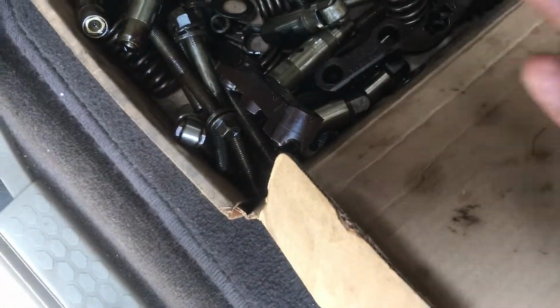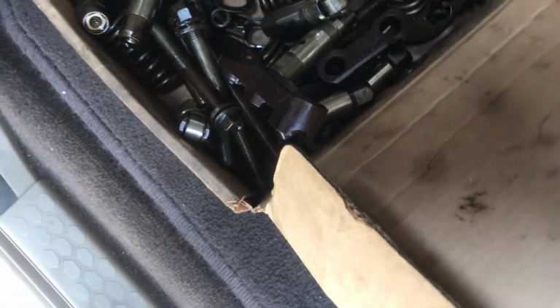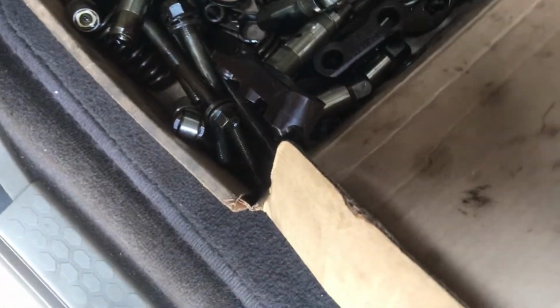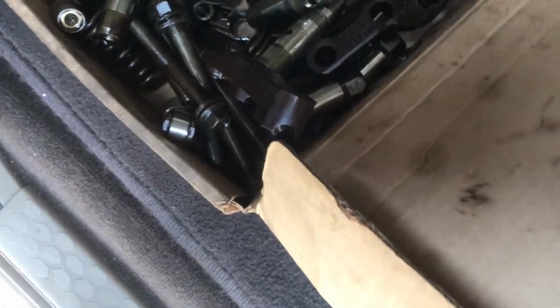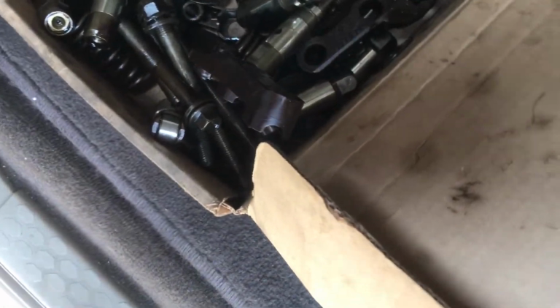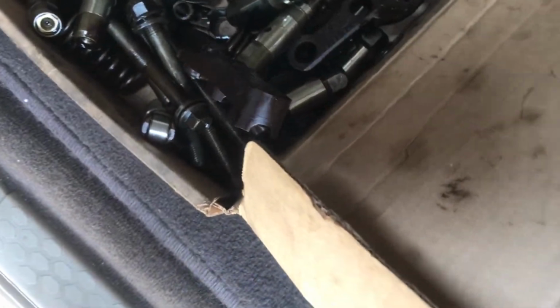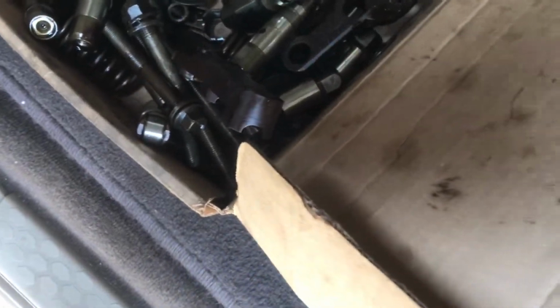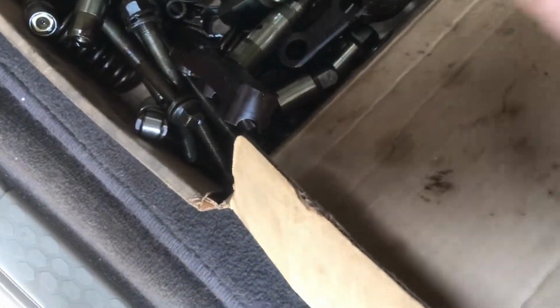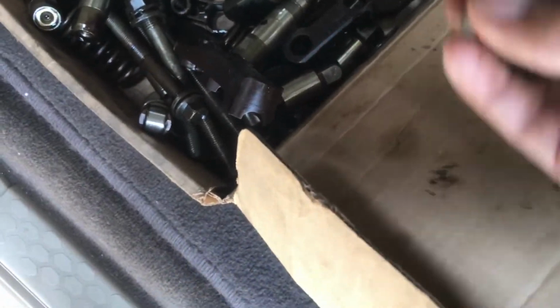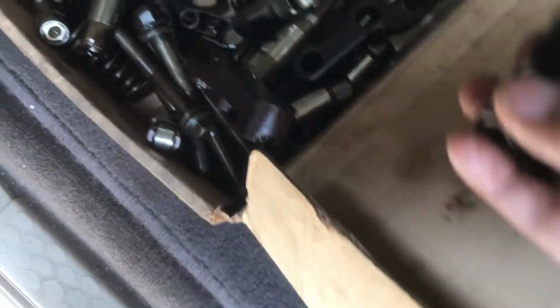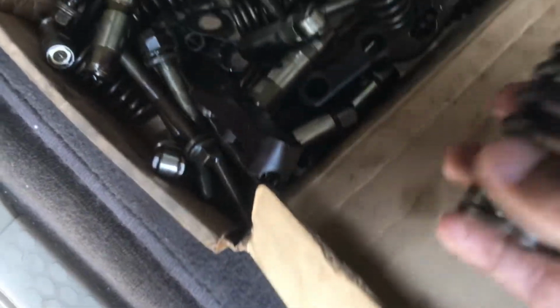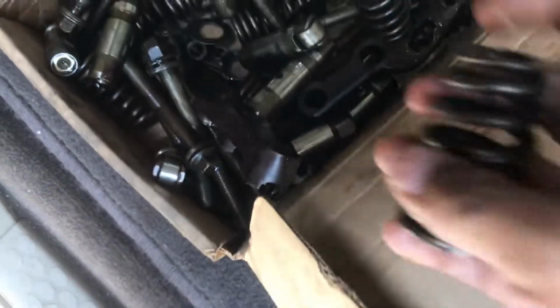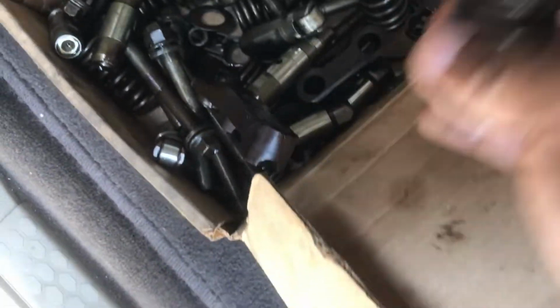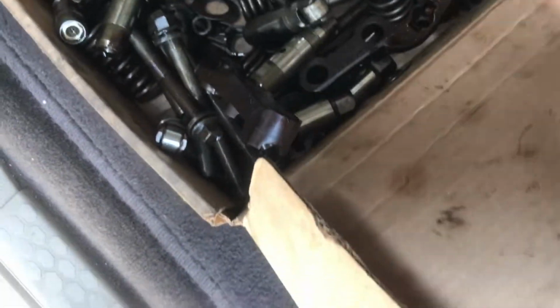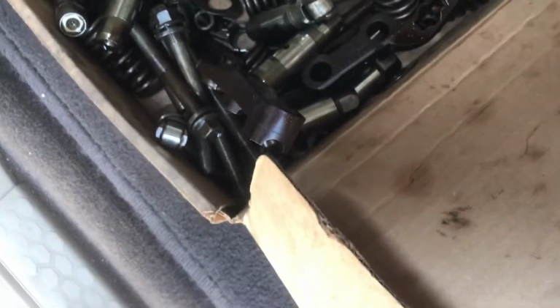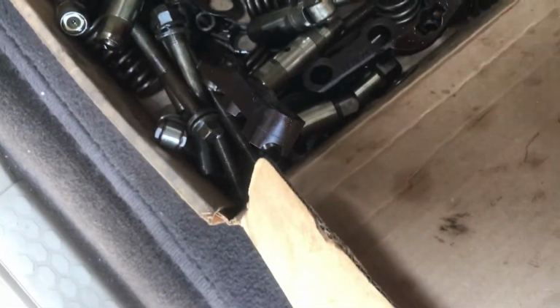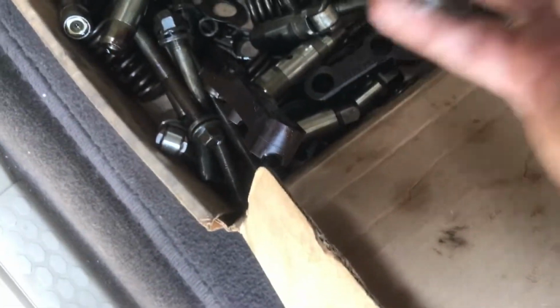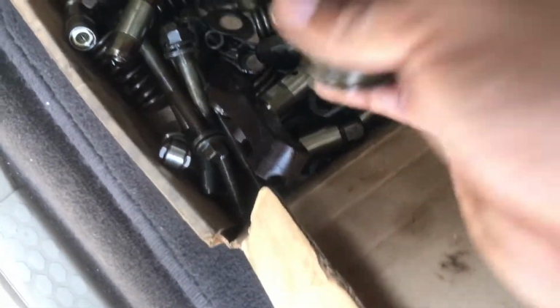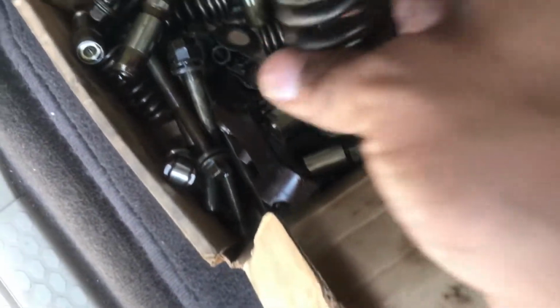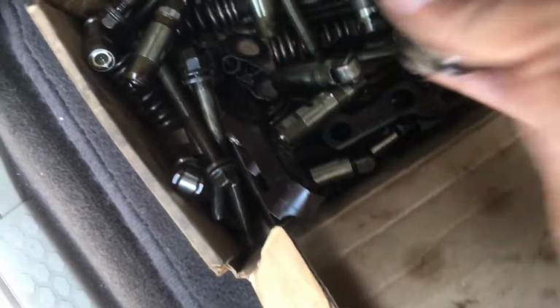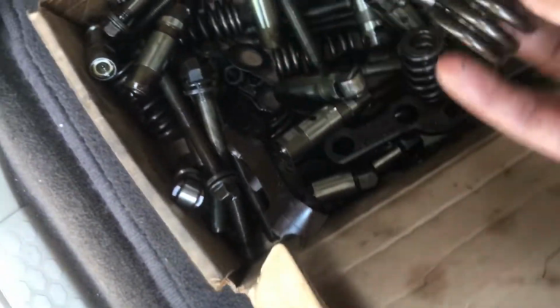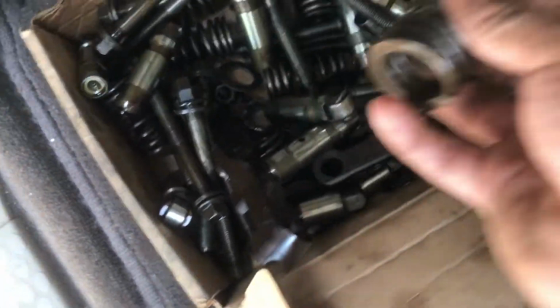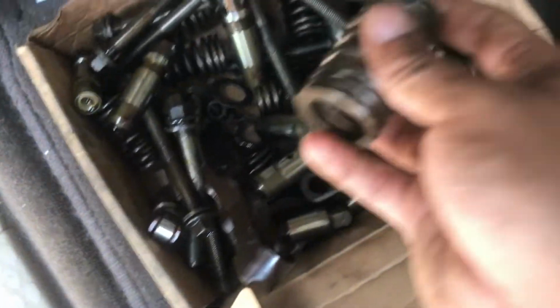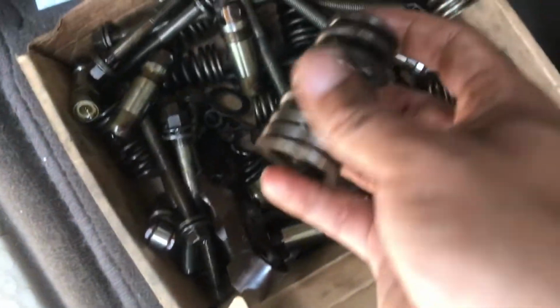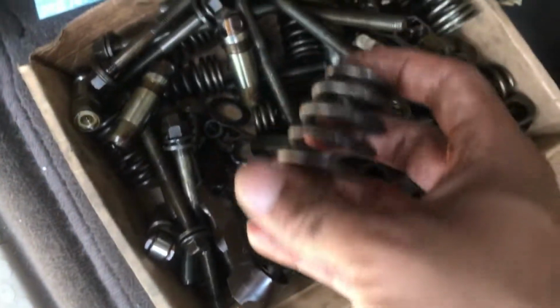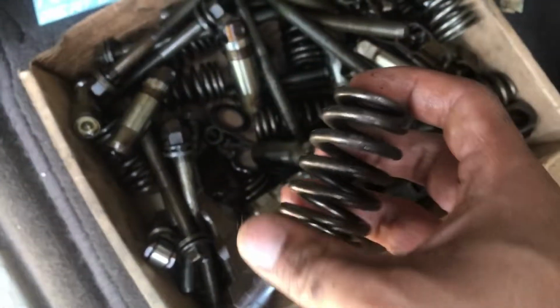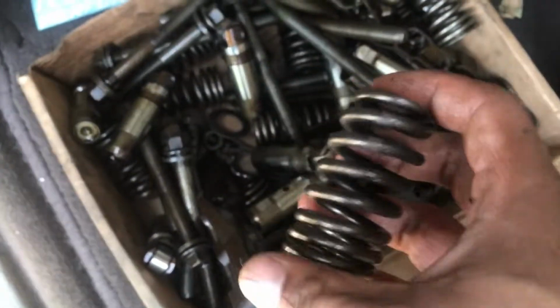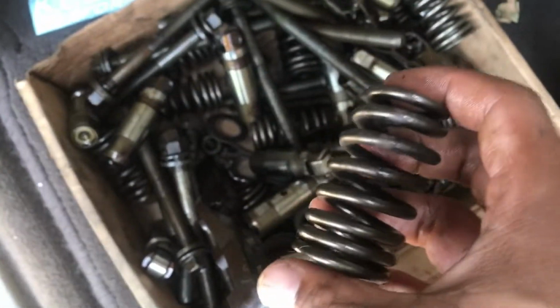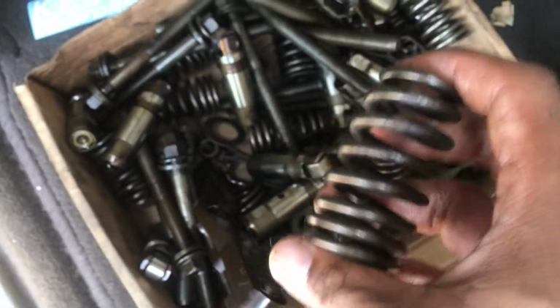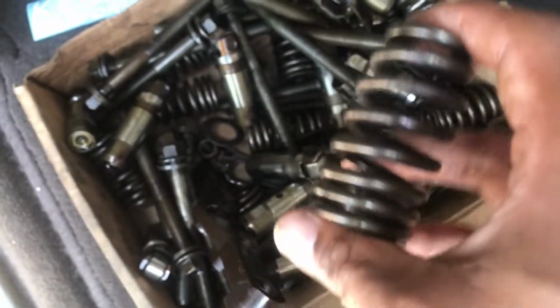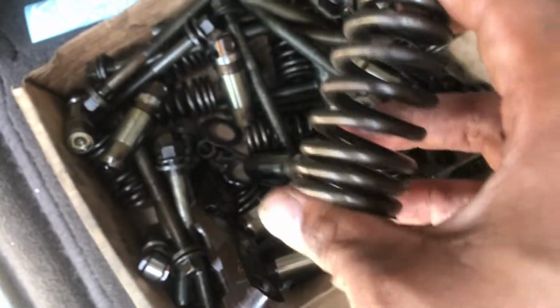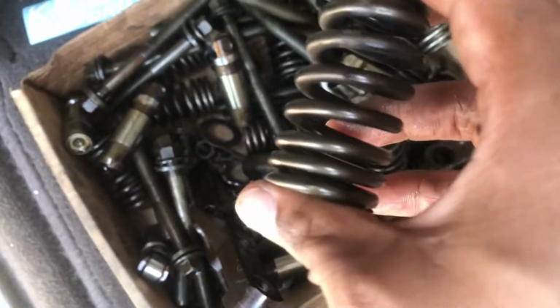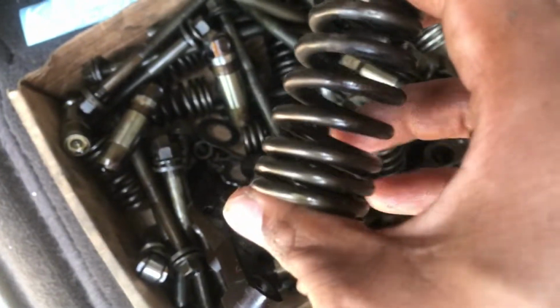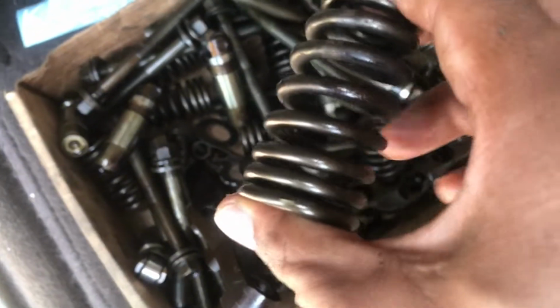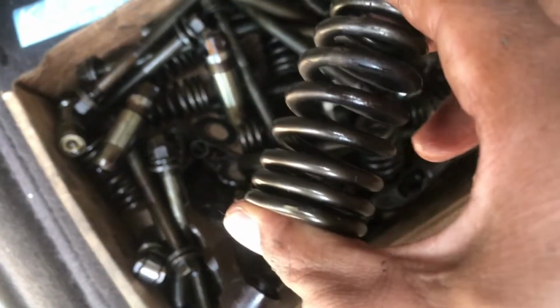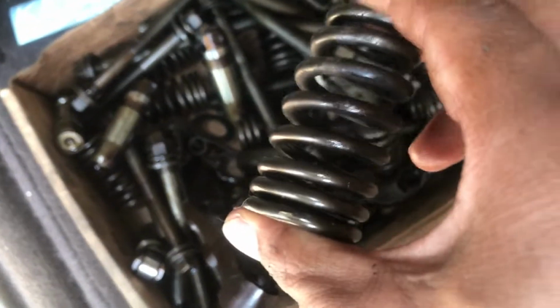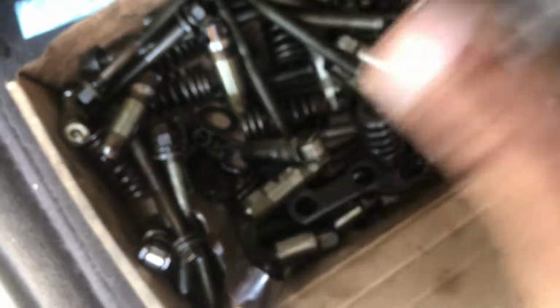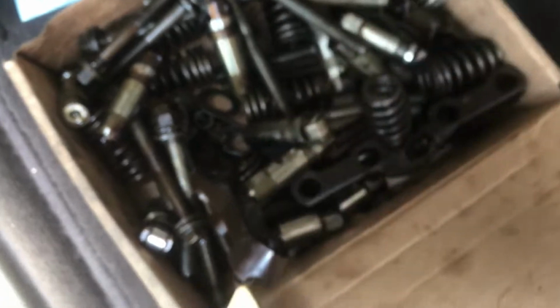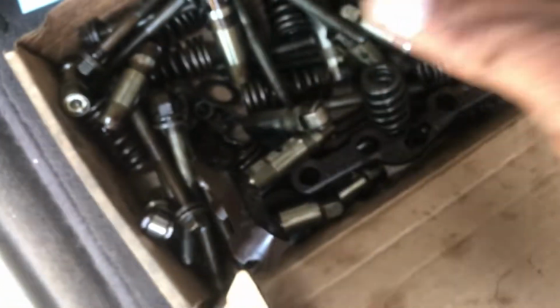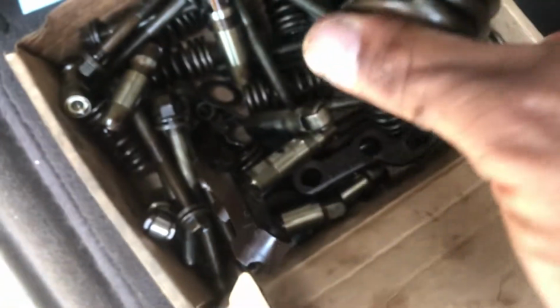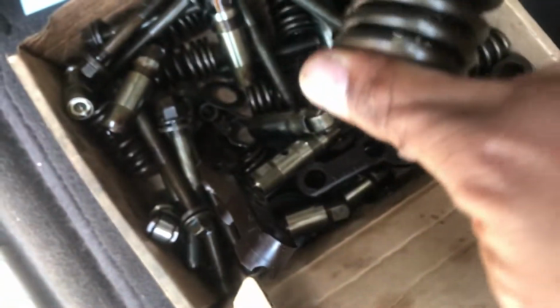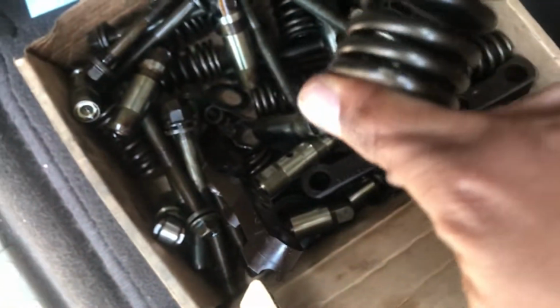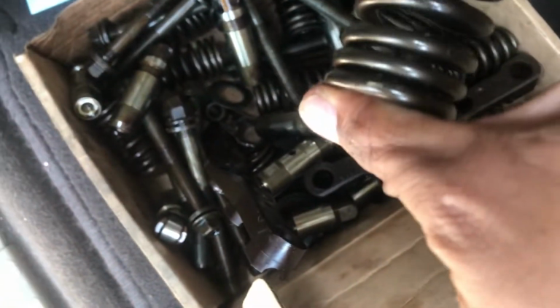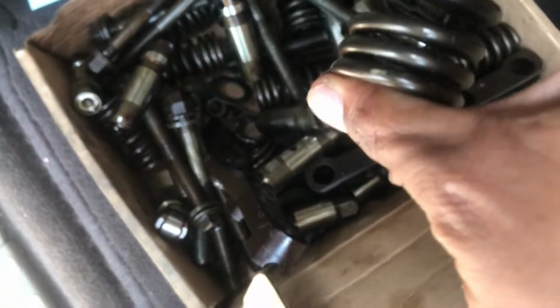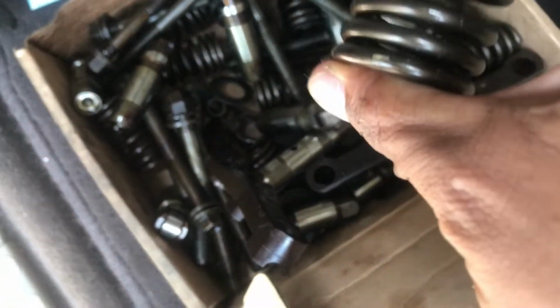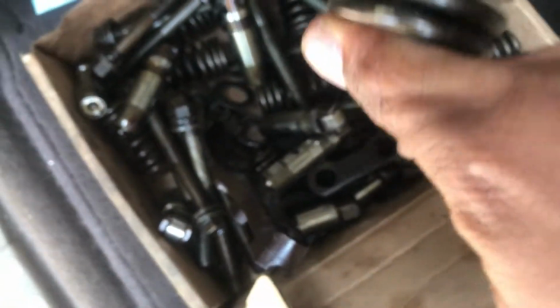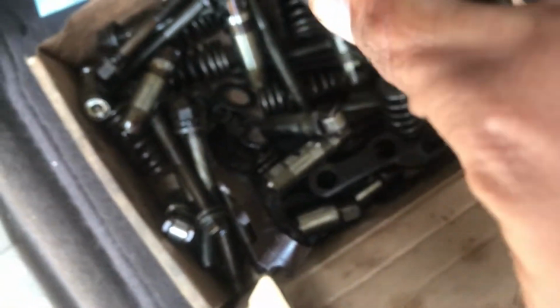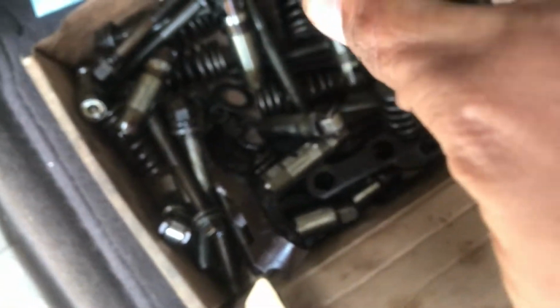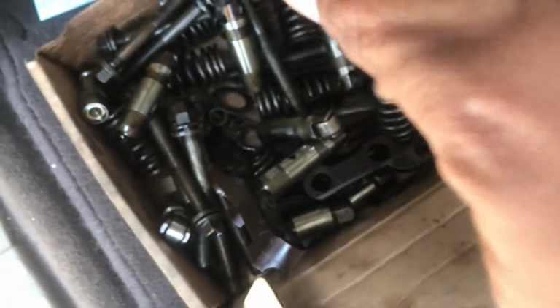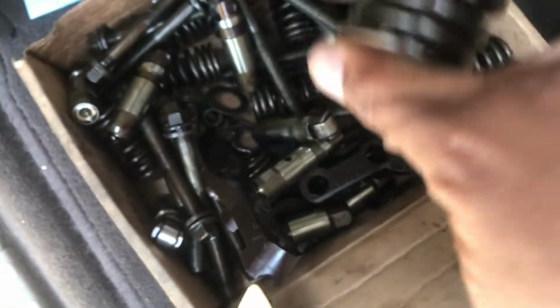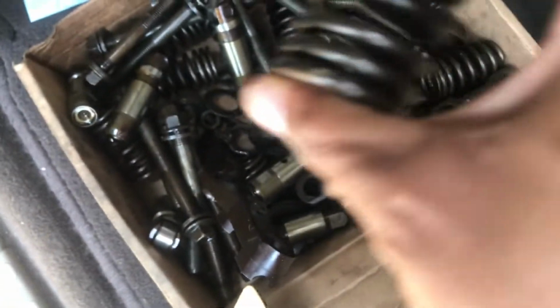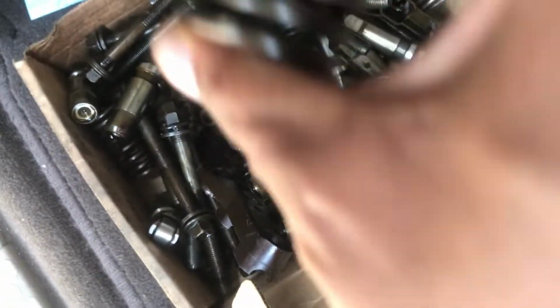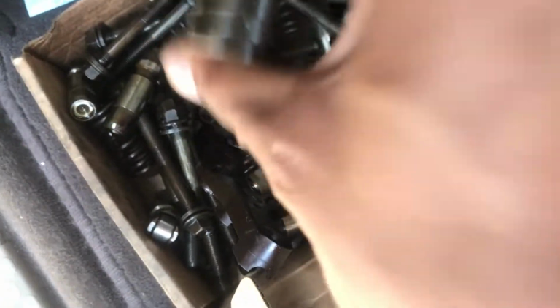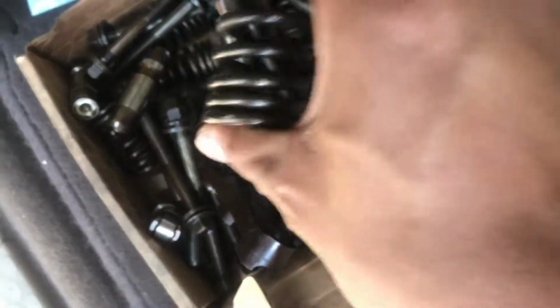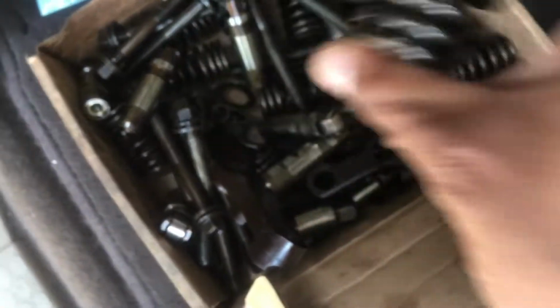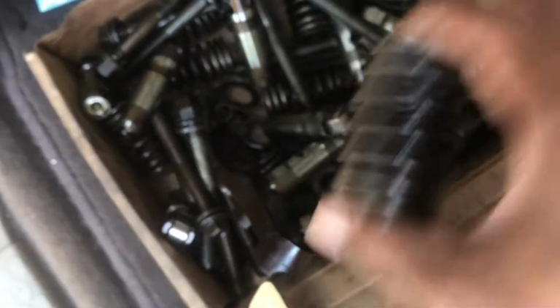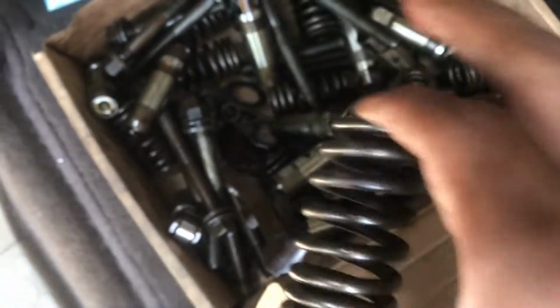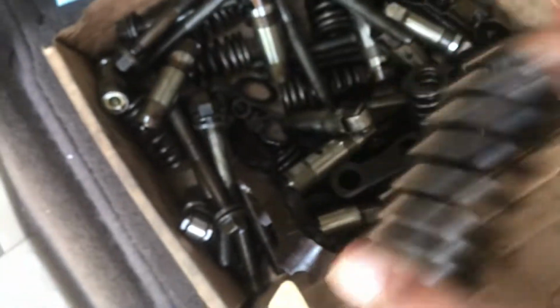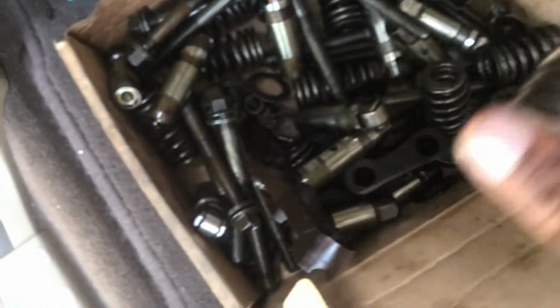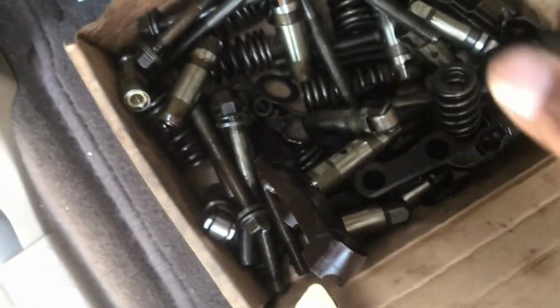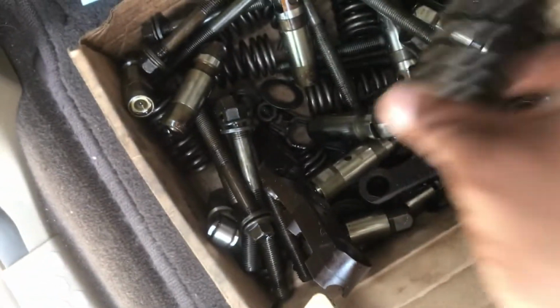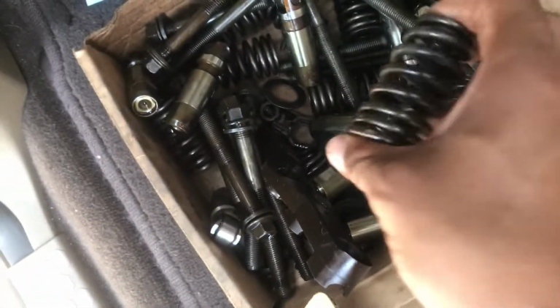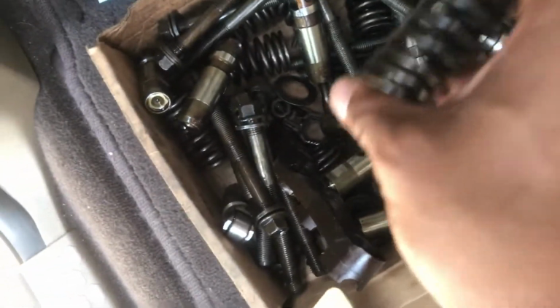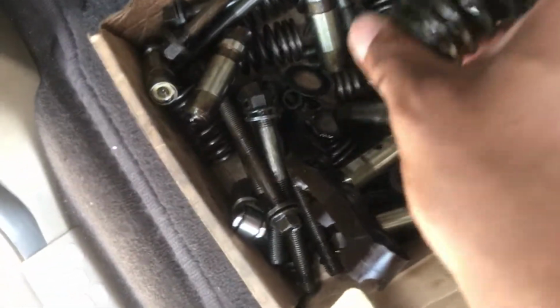I don't know which one it is, I'm not going to look through all of them. But we went ahead and replaced them all with stock ones.